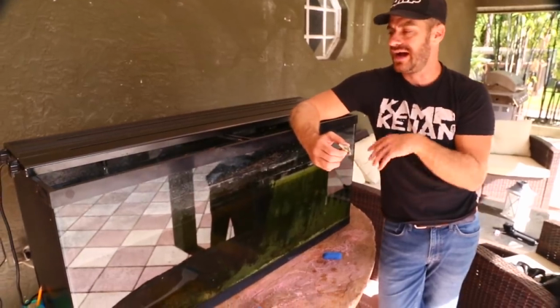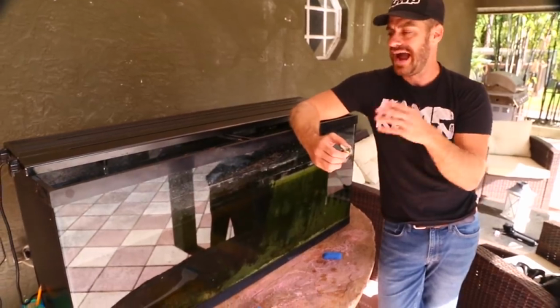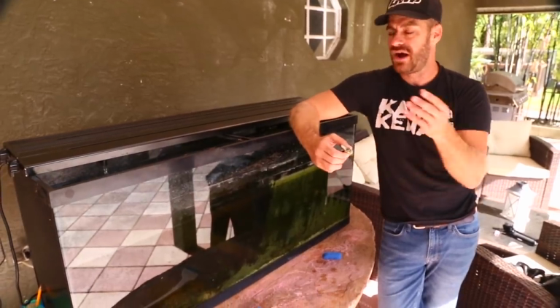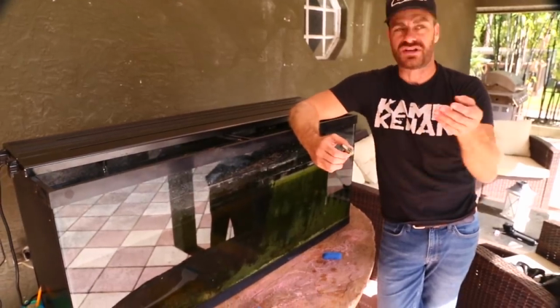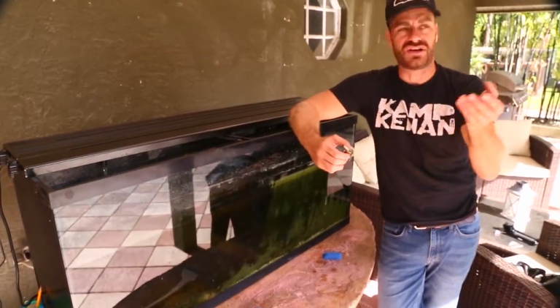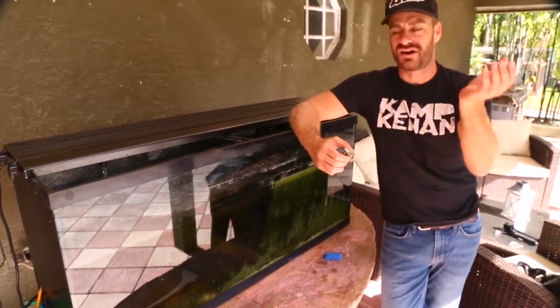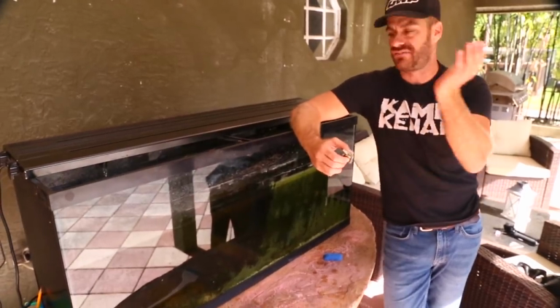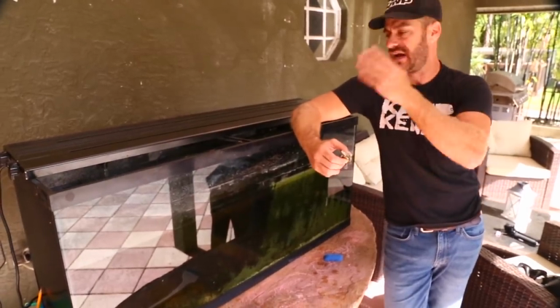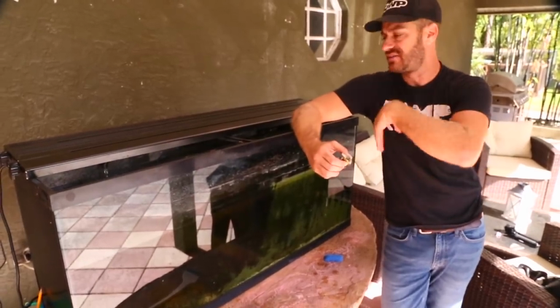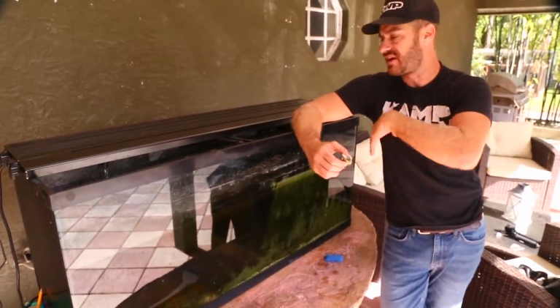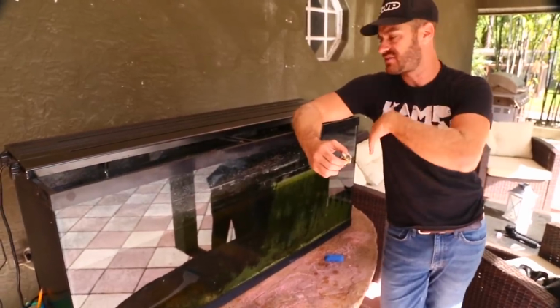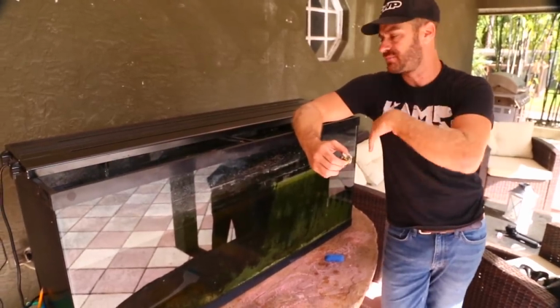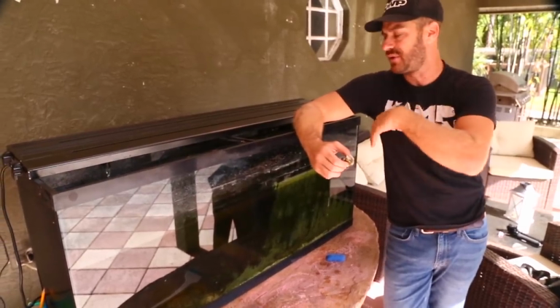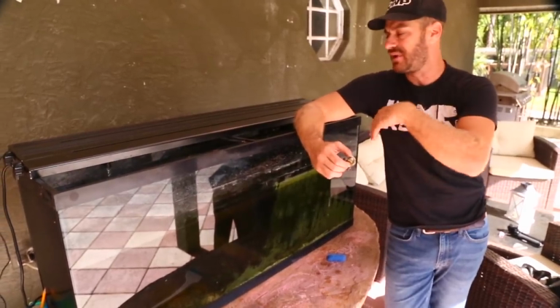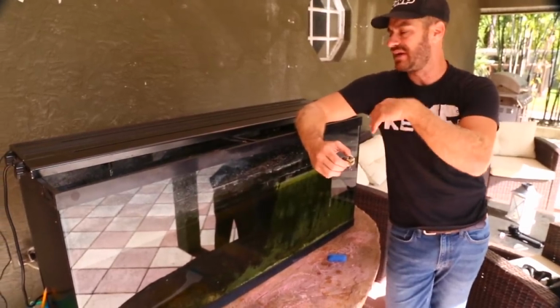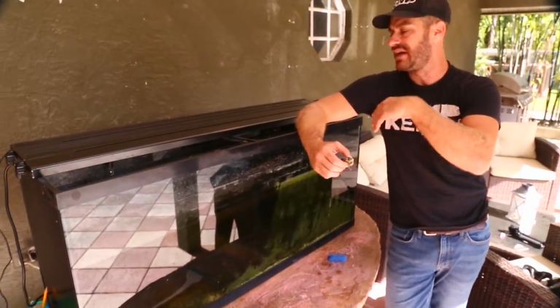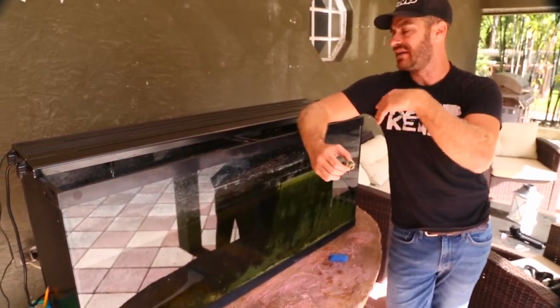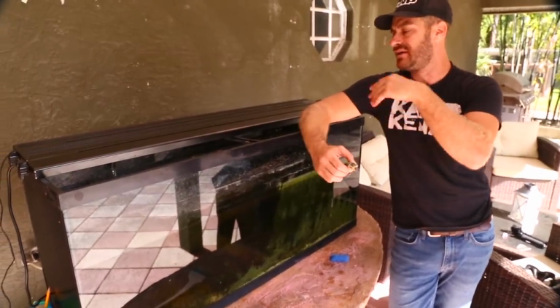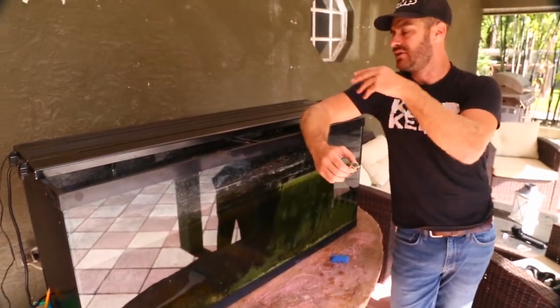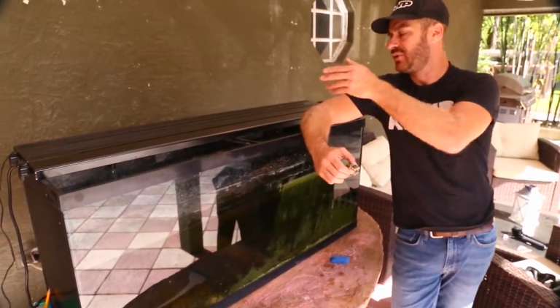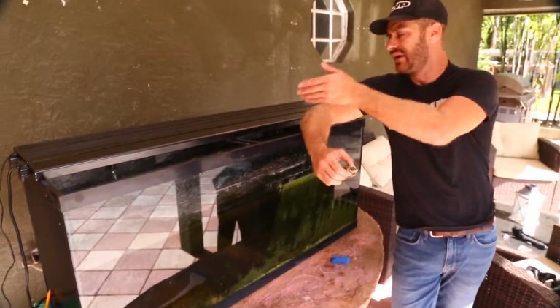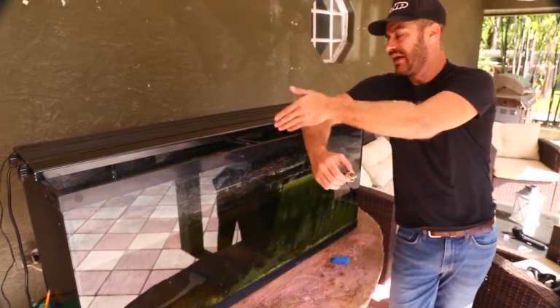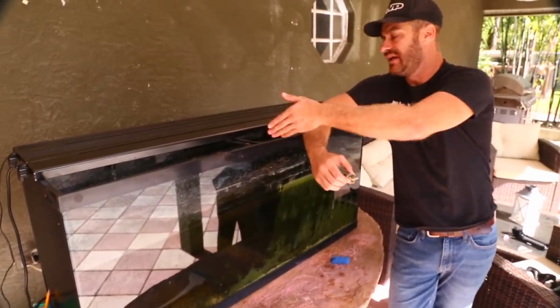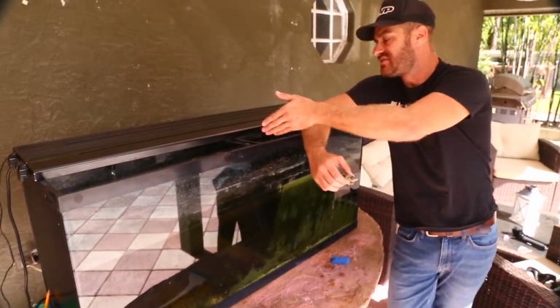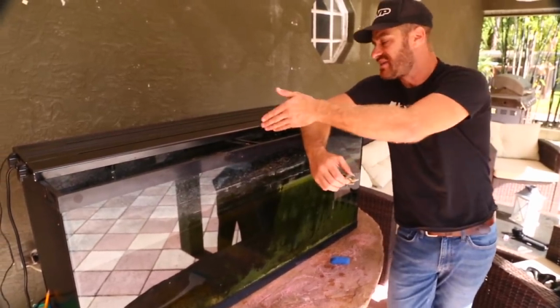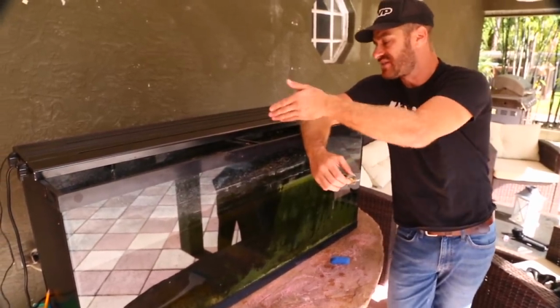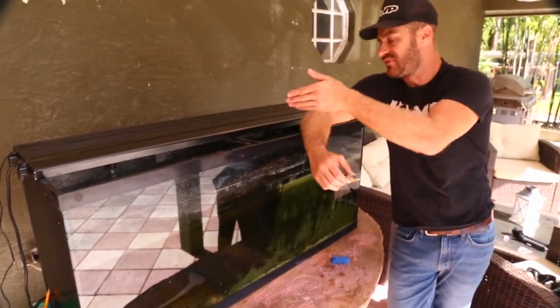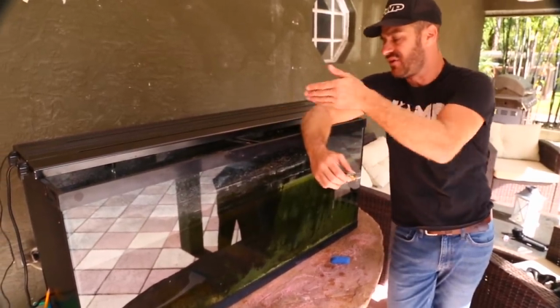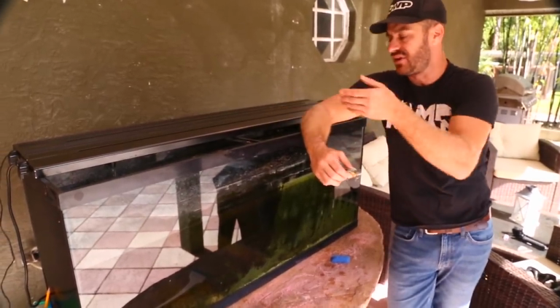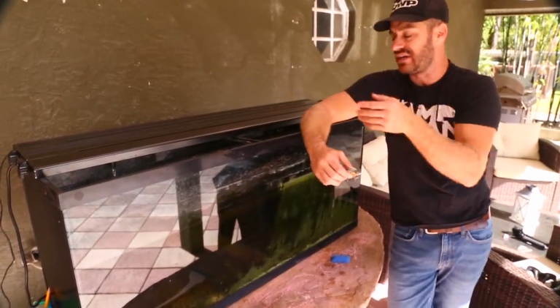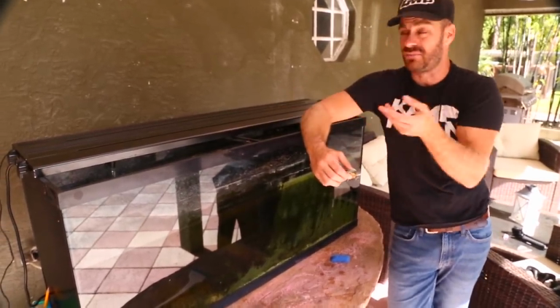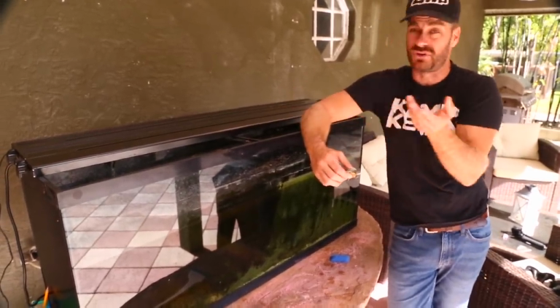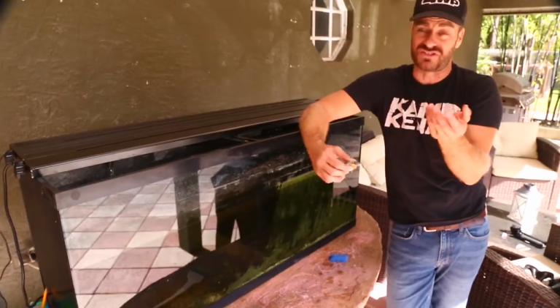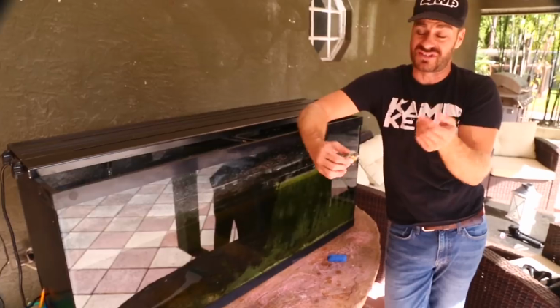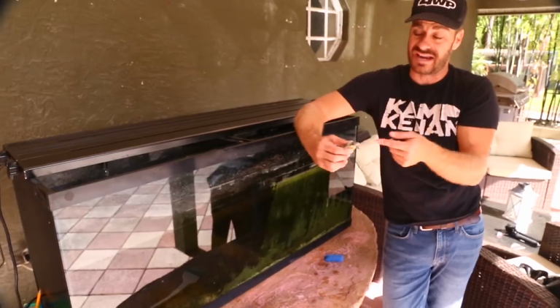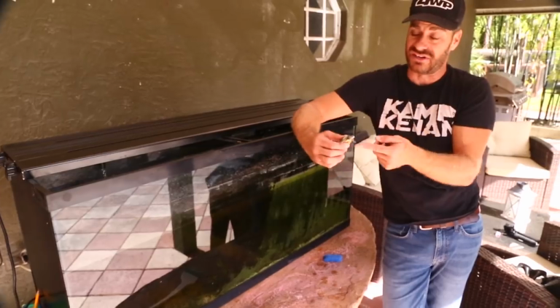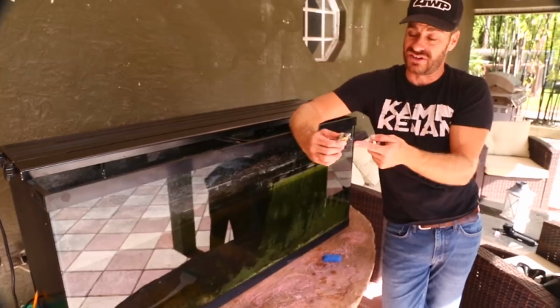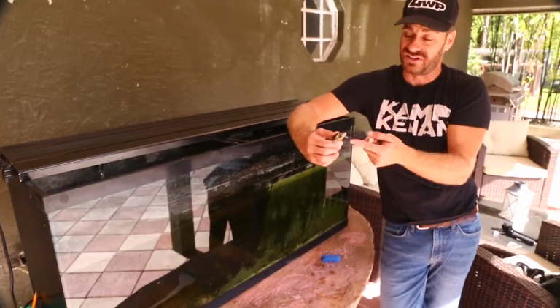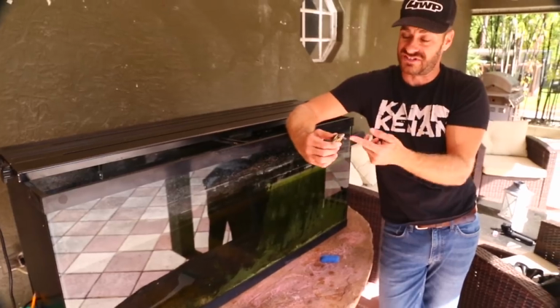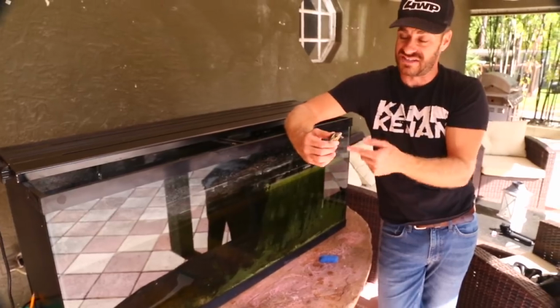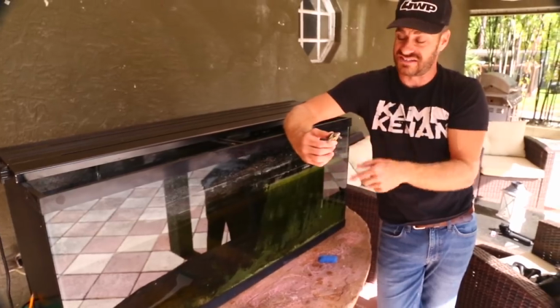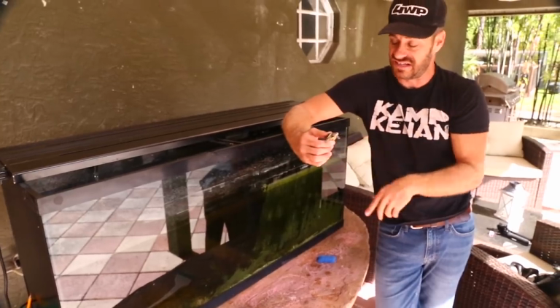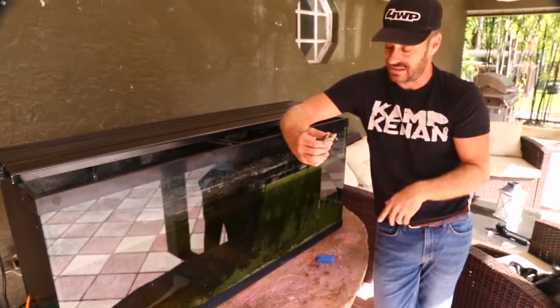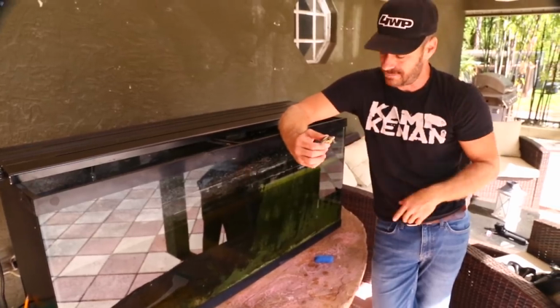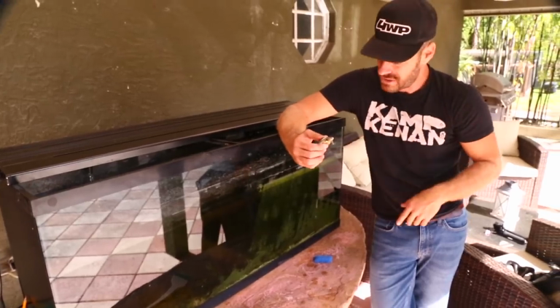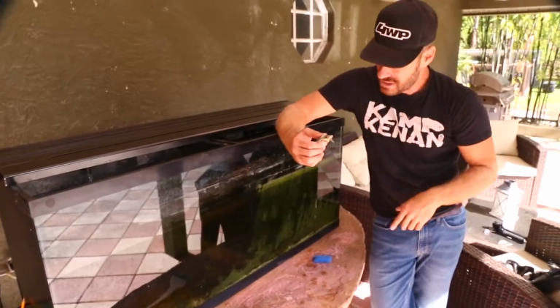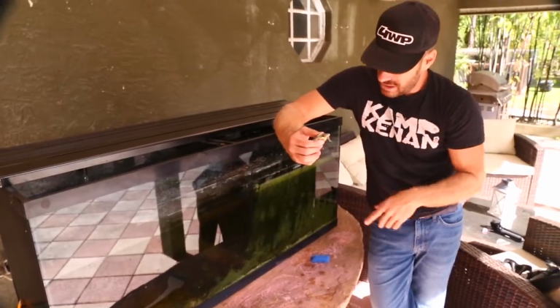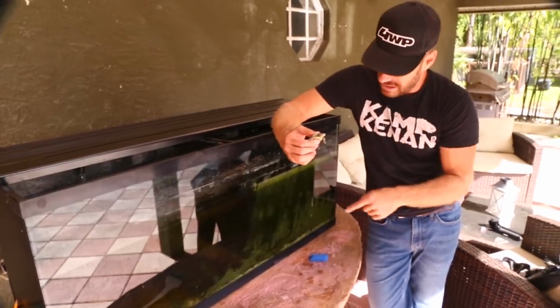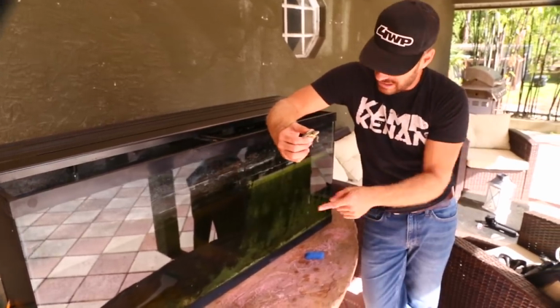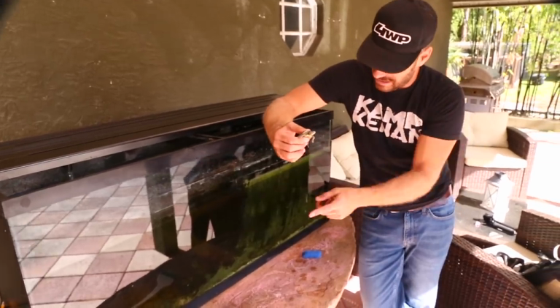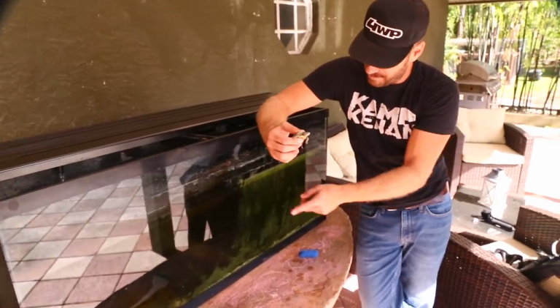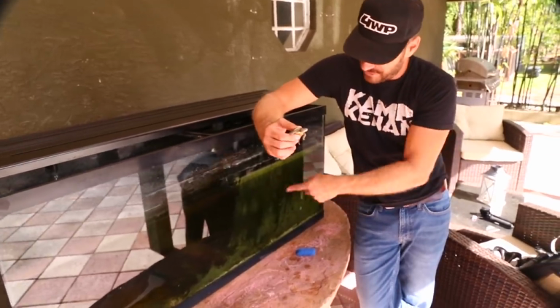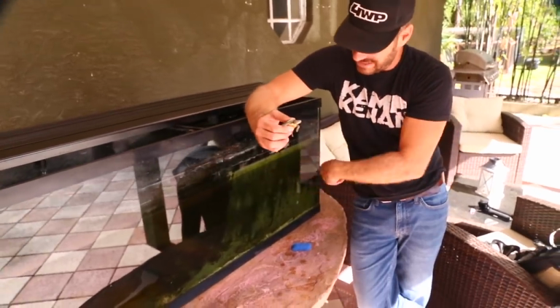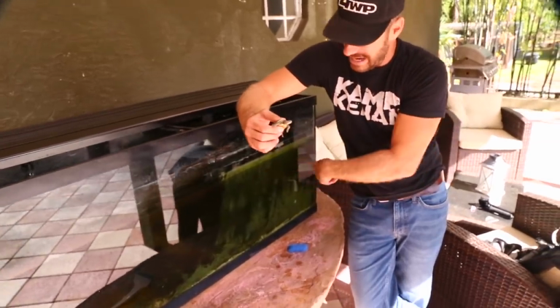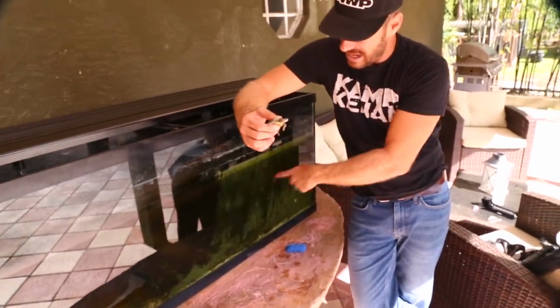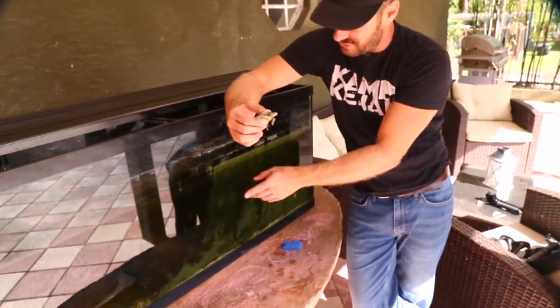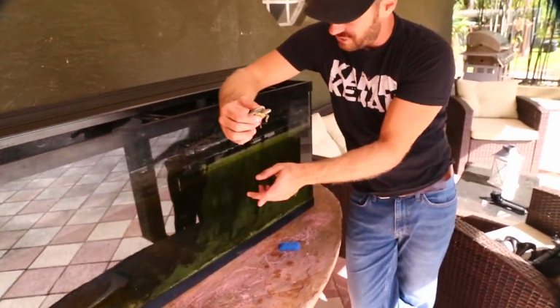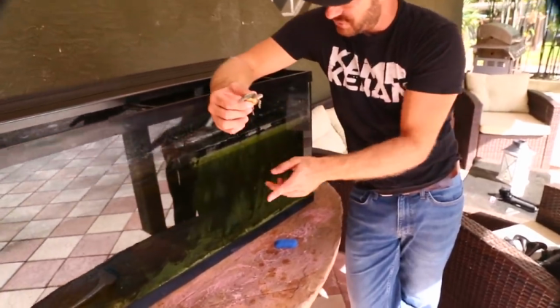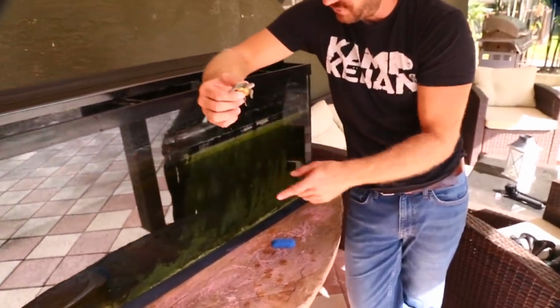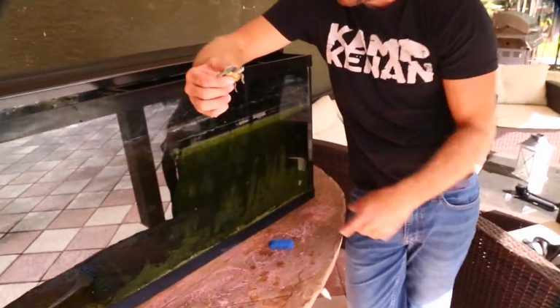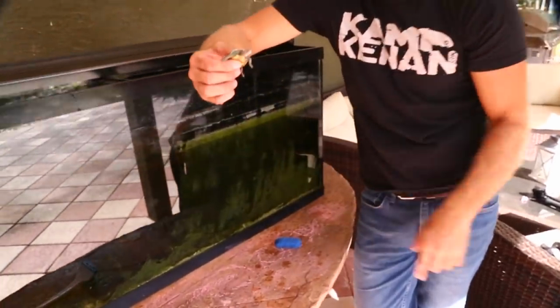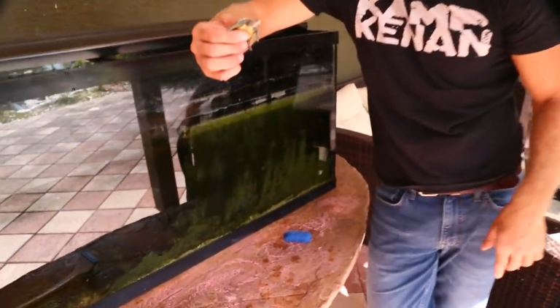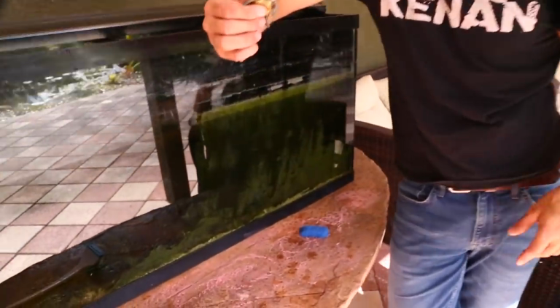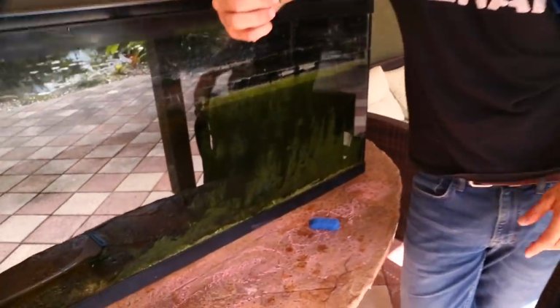Out here I've got dust blowing in, insects falling in — which is kind of good because he's eating them — but the algae was a real problem.